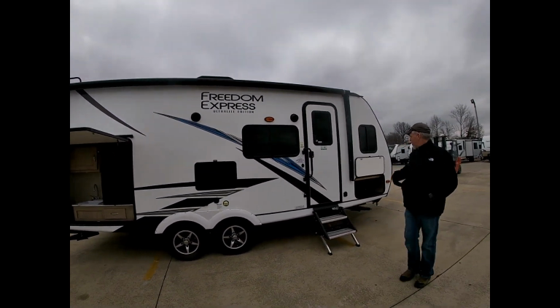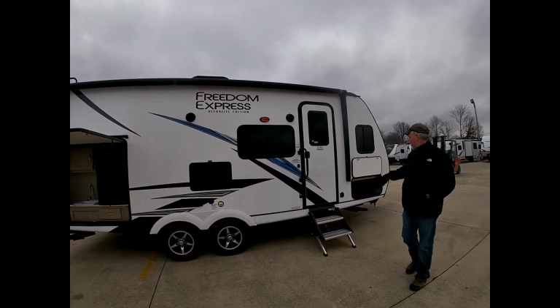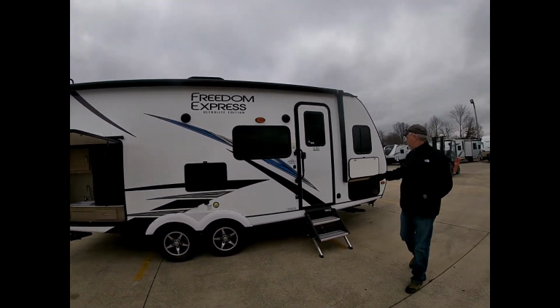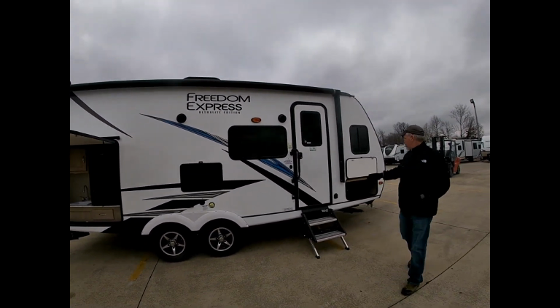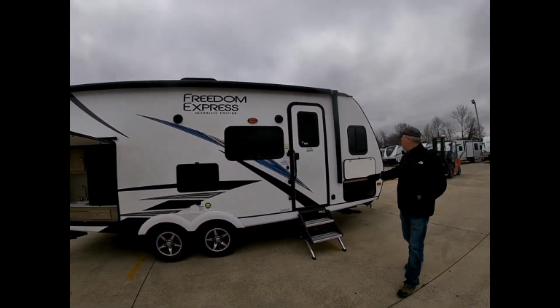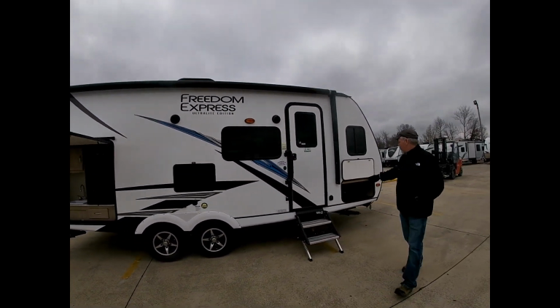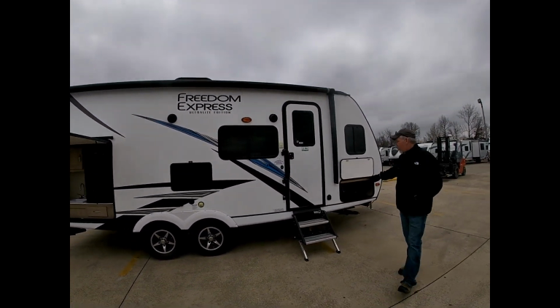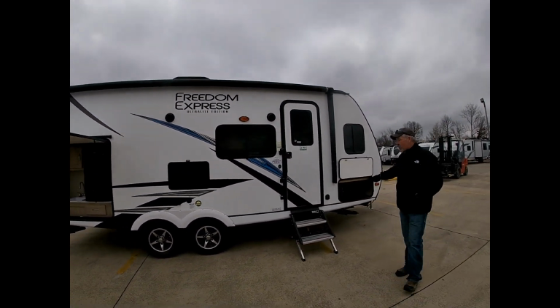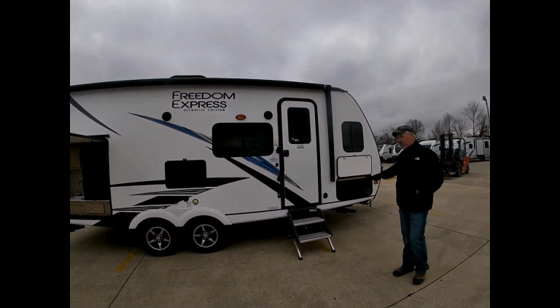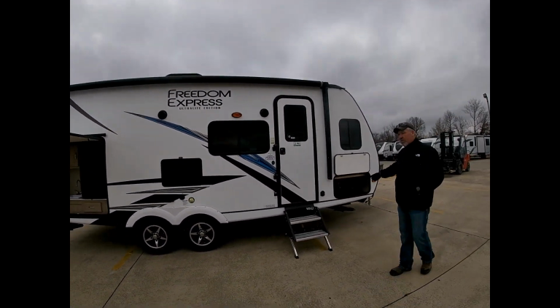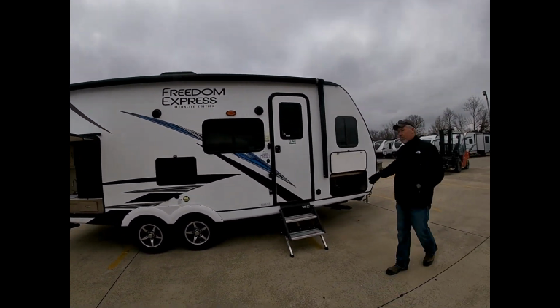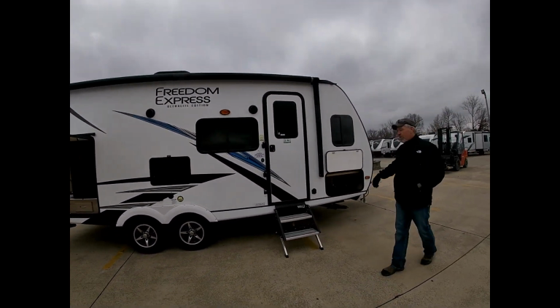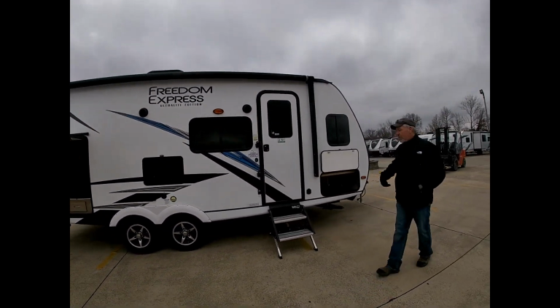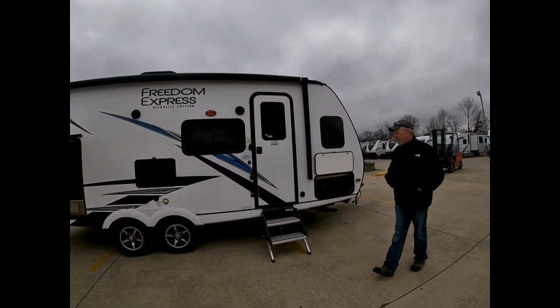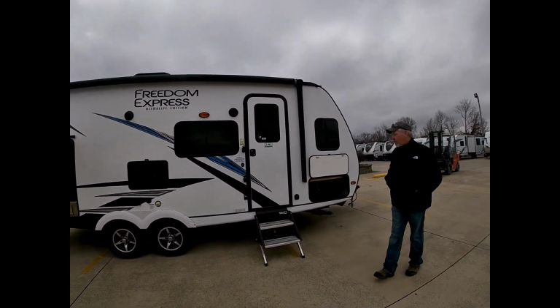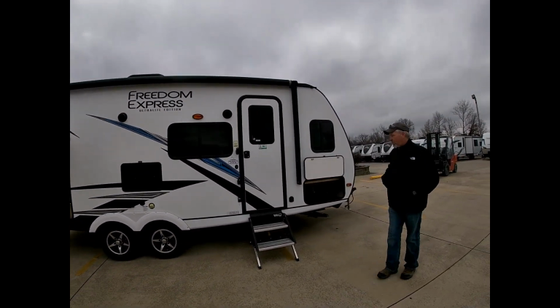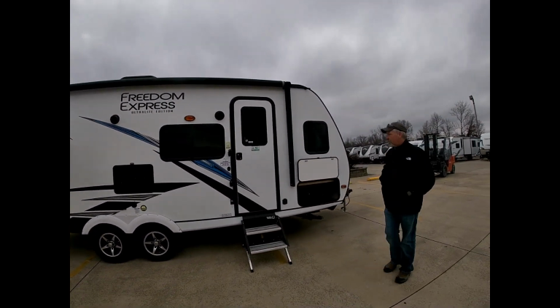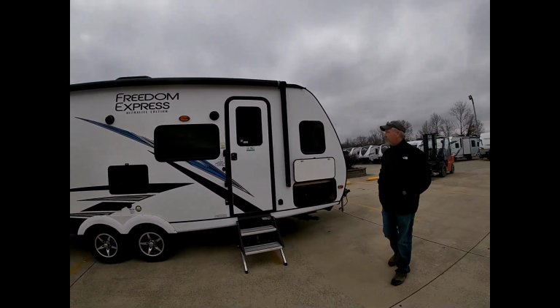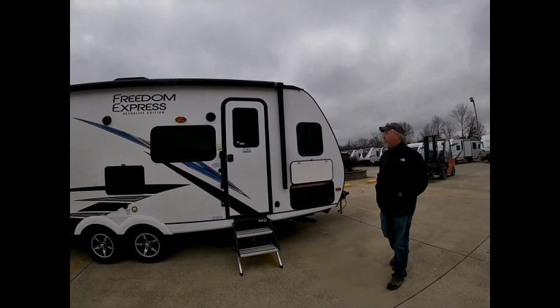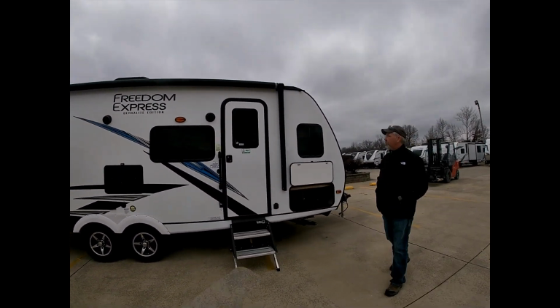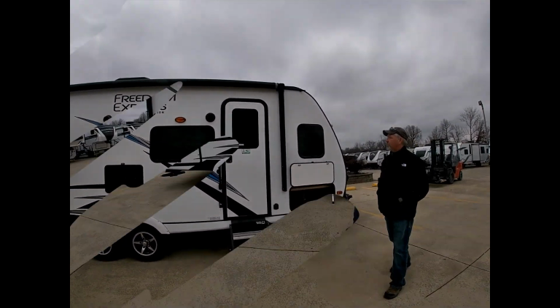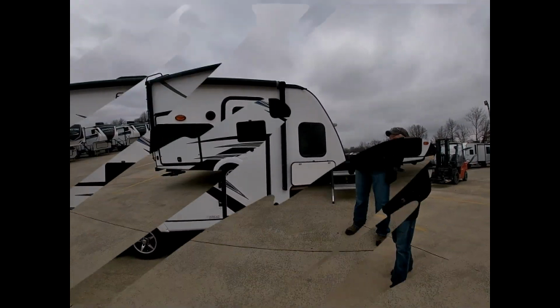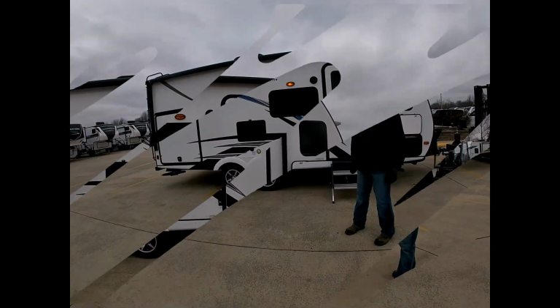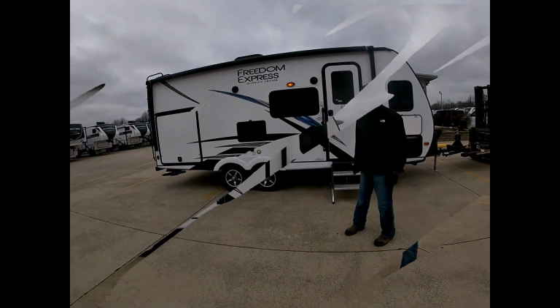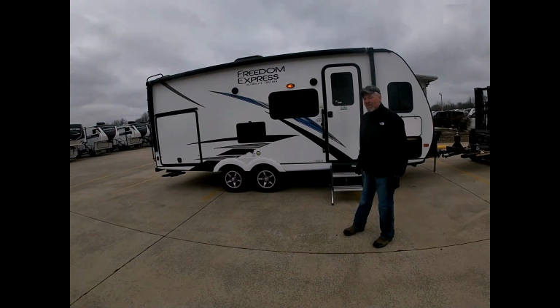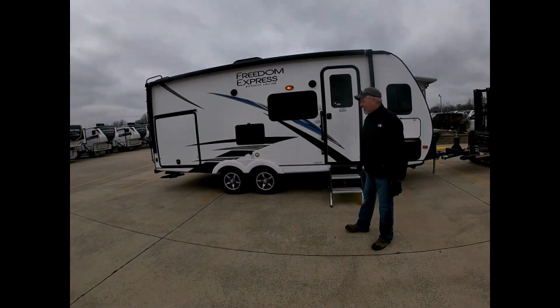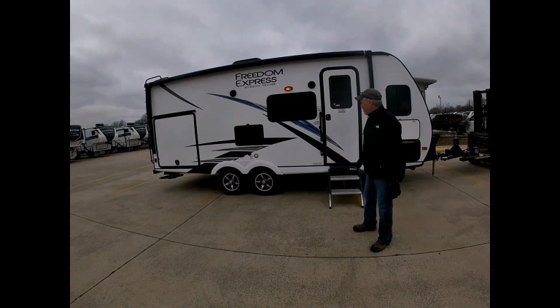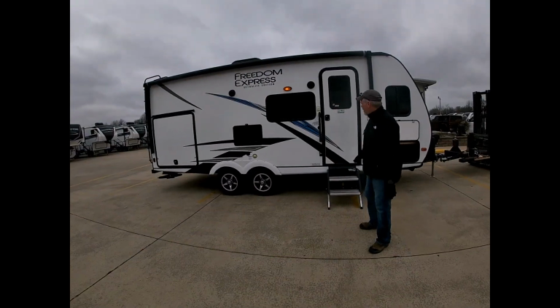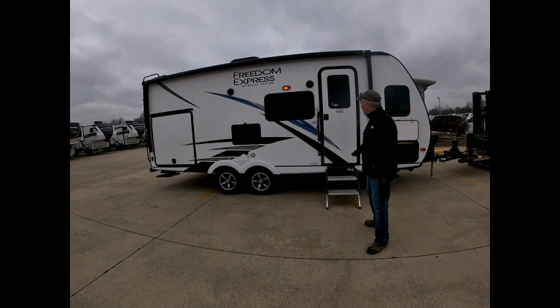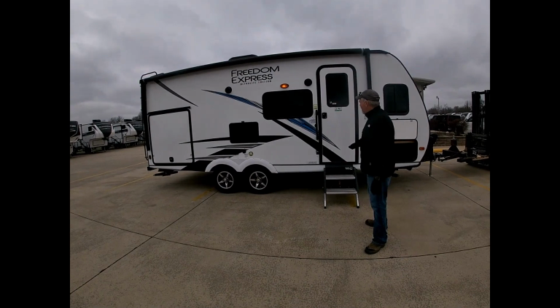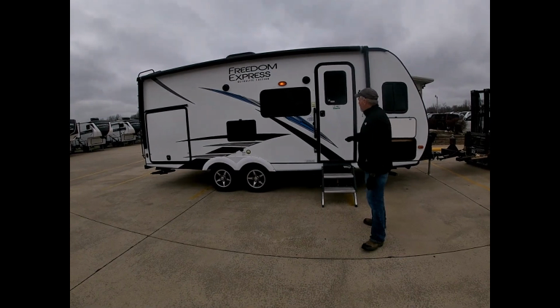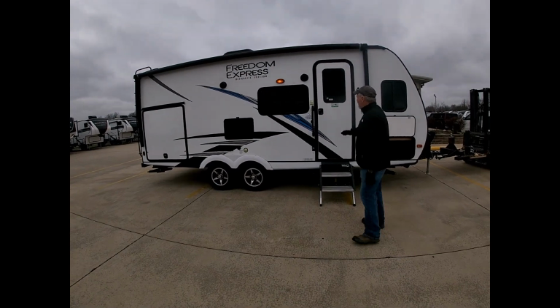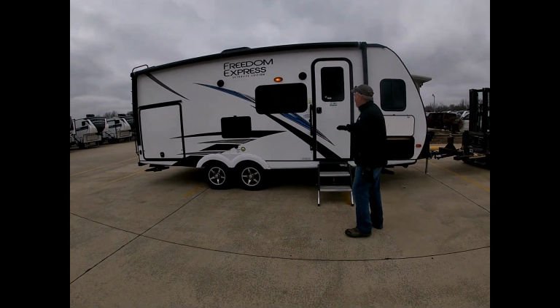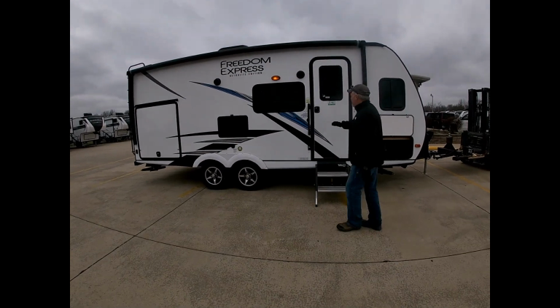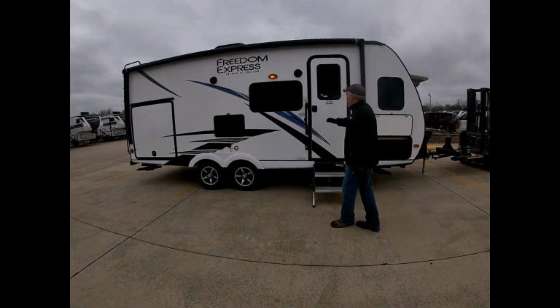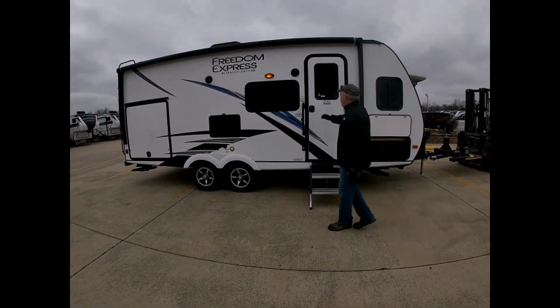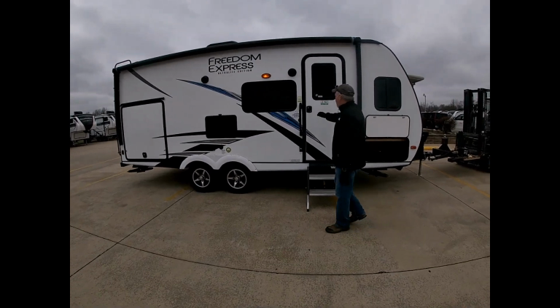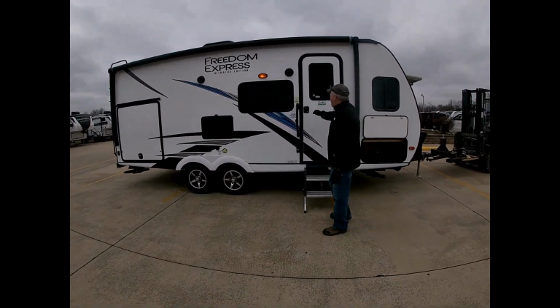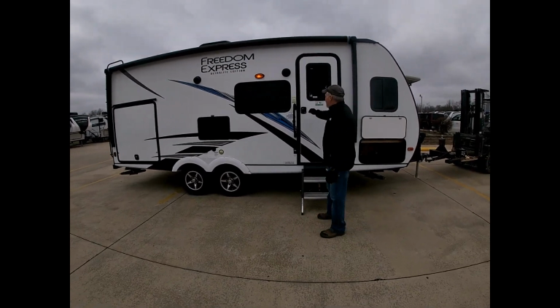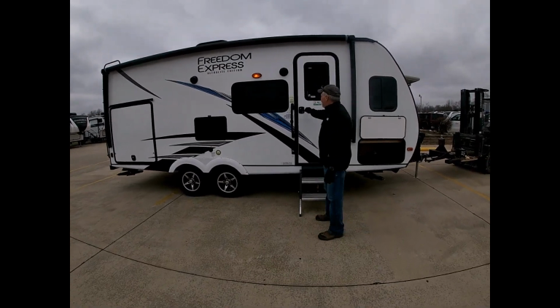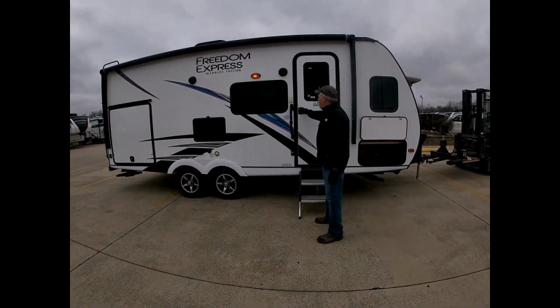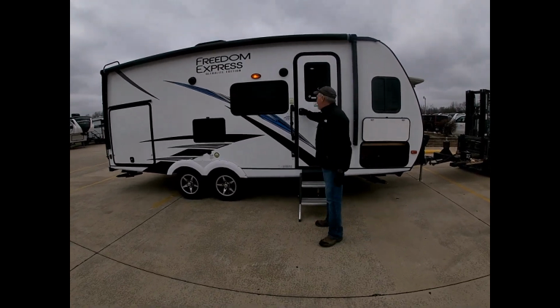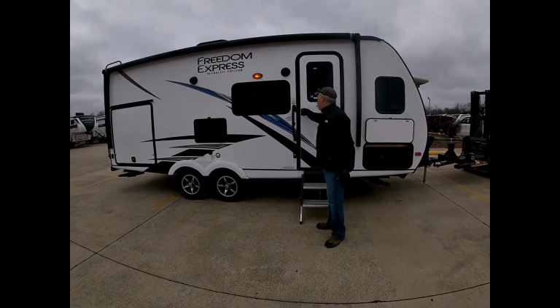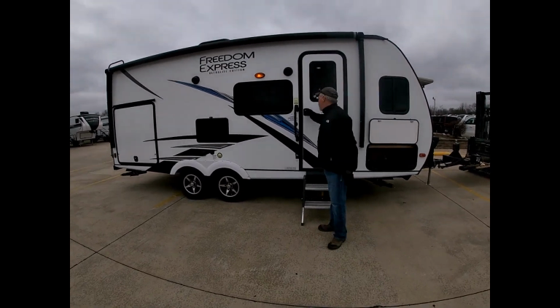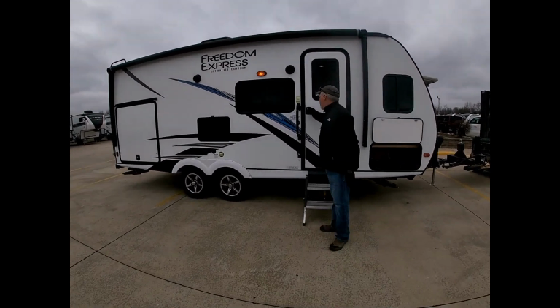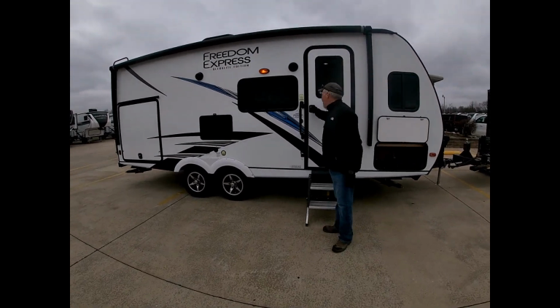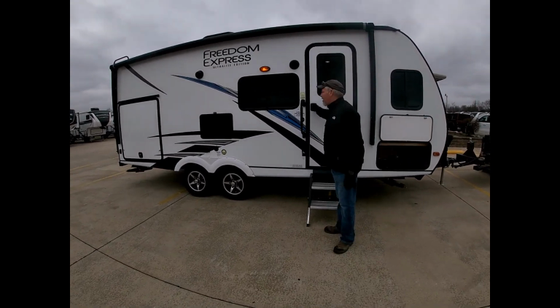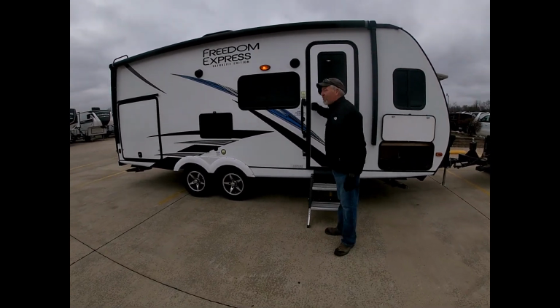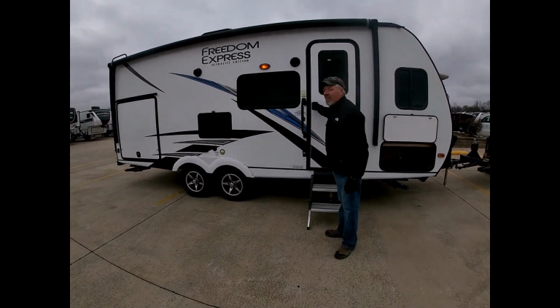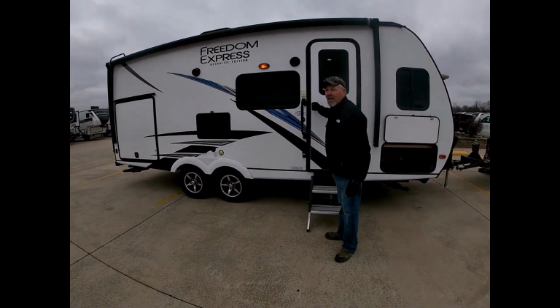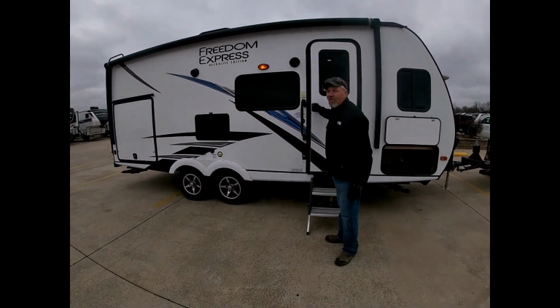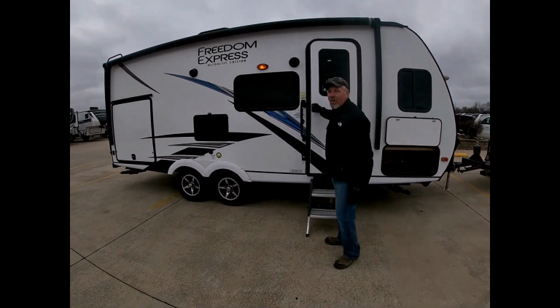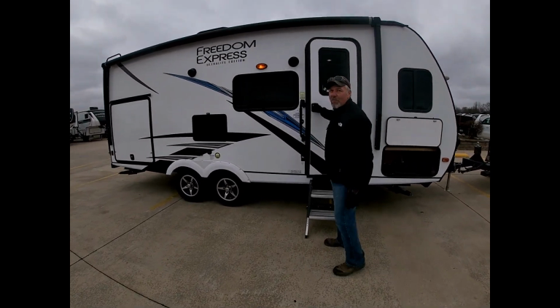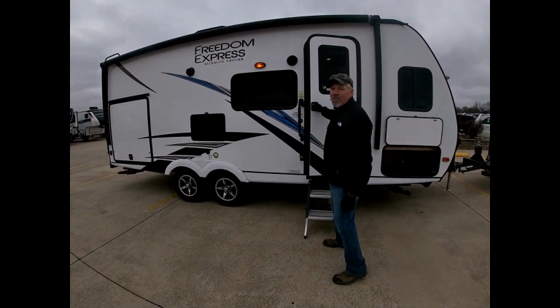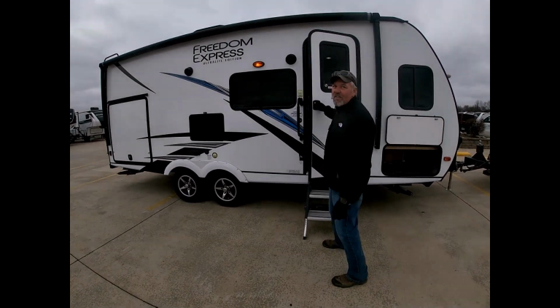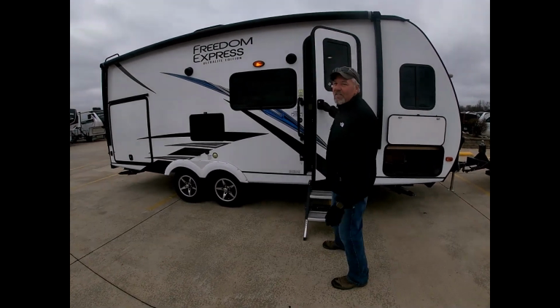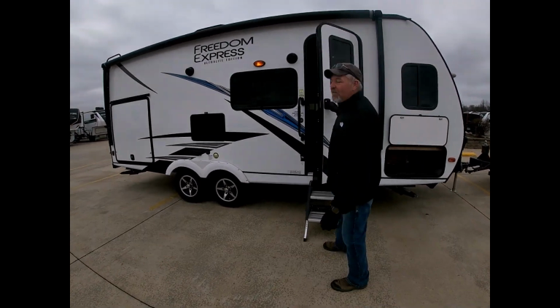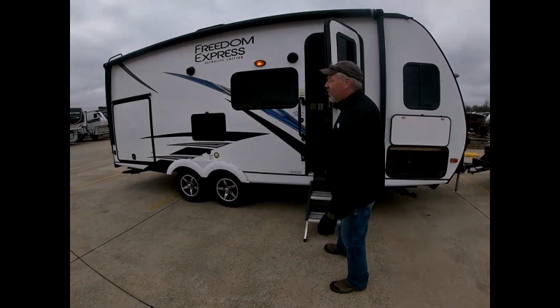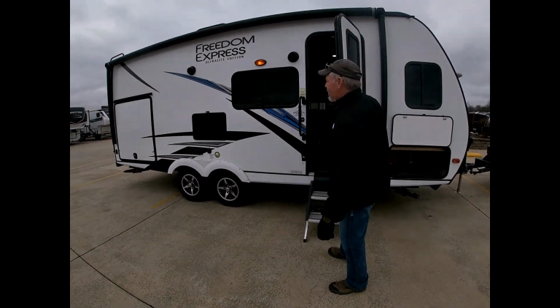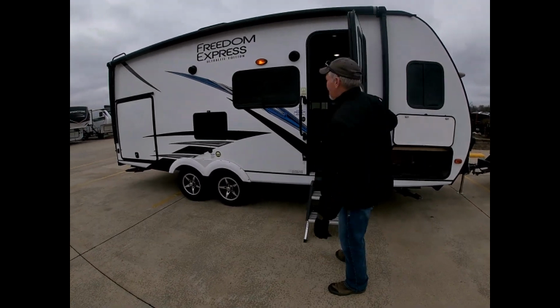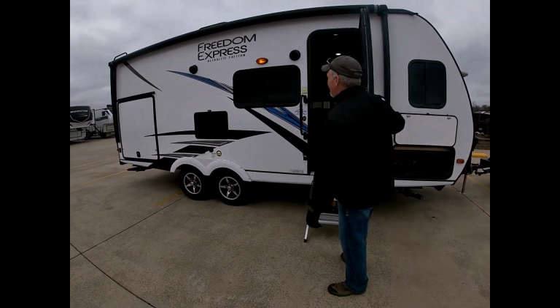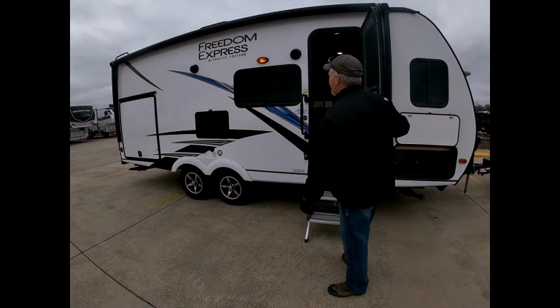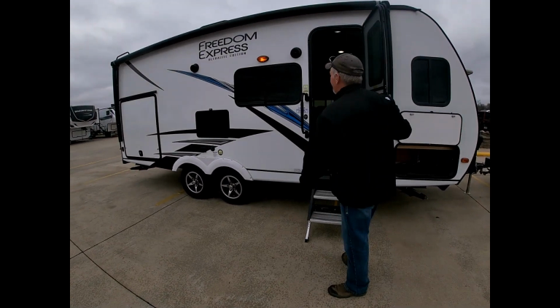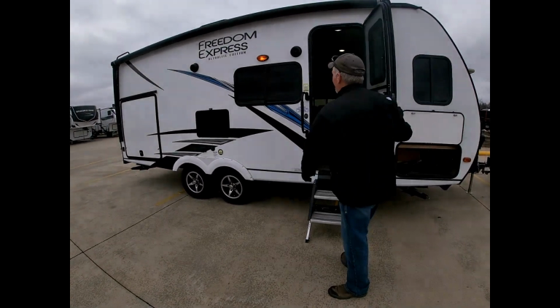Huge front storage. Let's walk inside this 195 RBS and look at the inside.